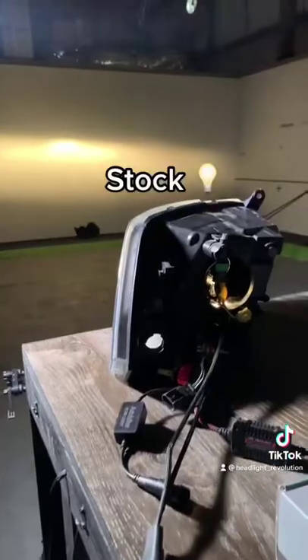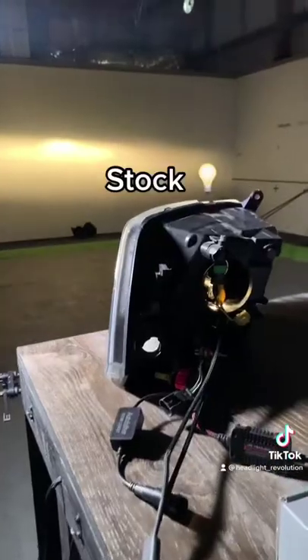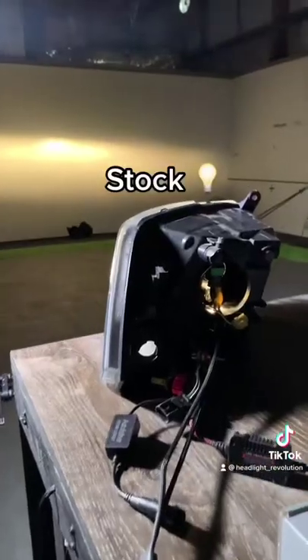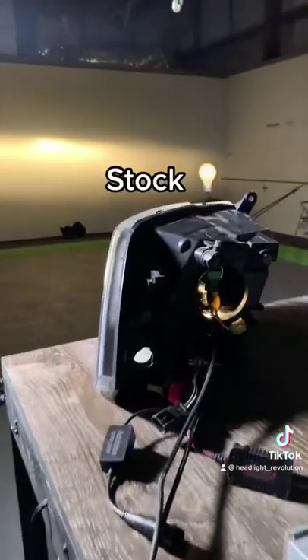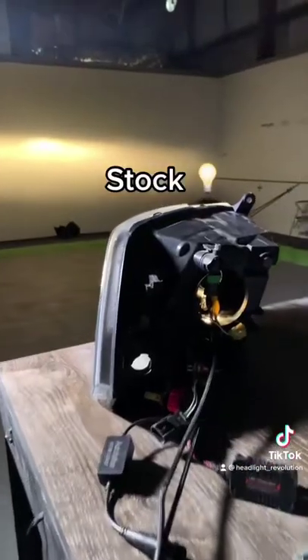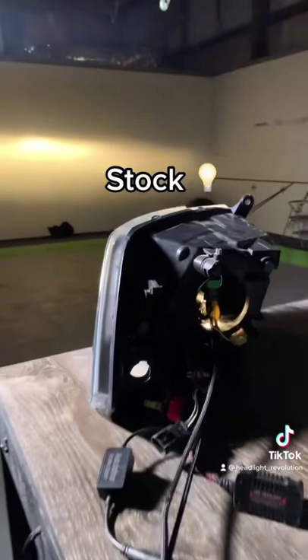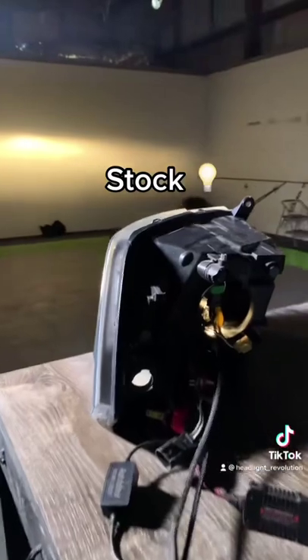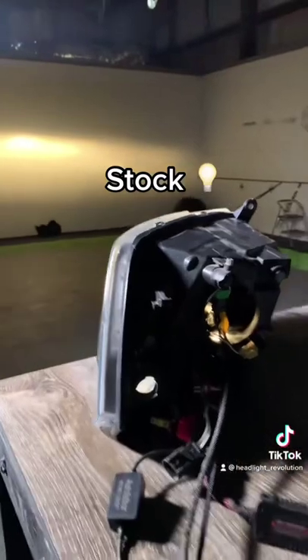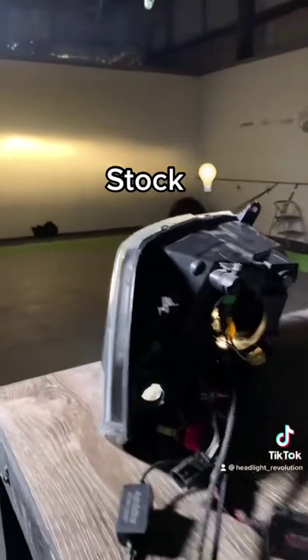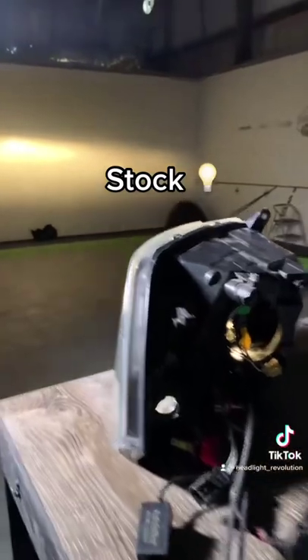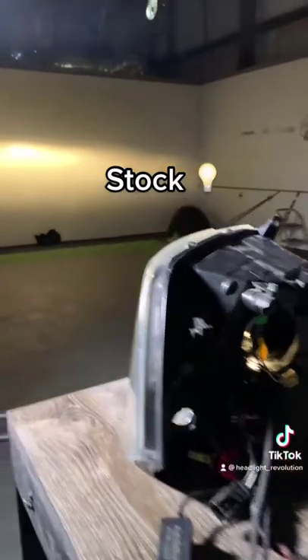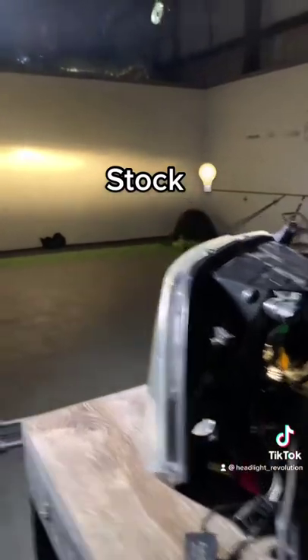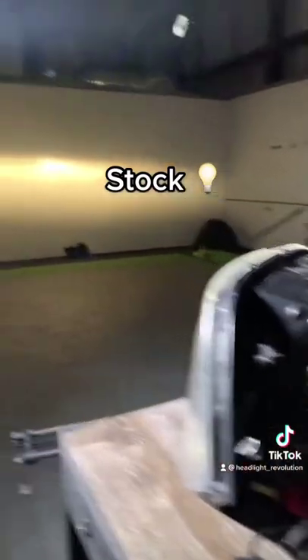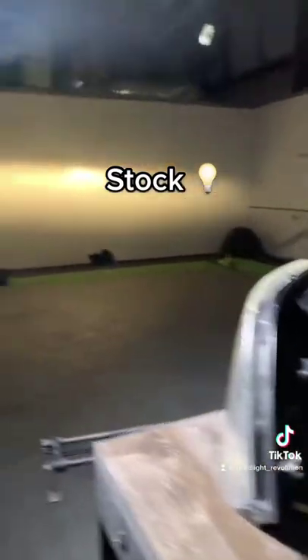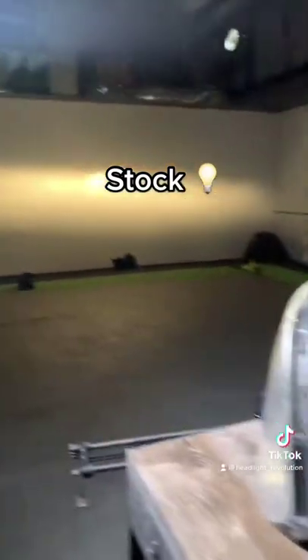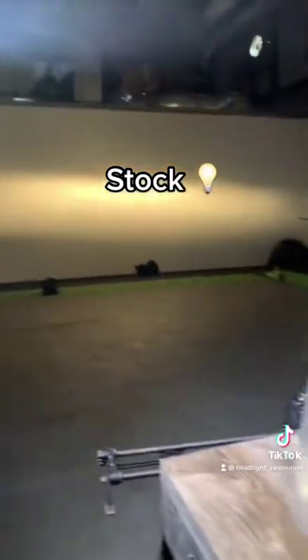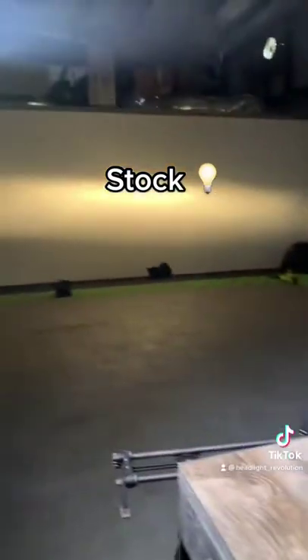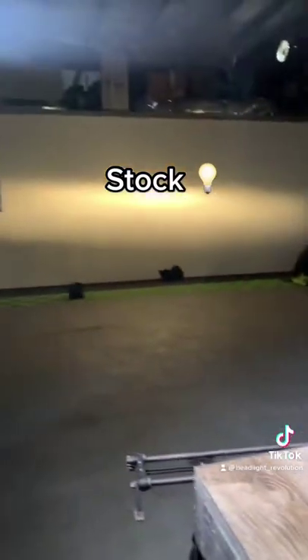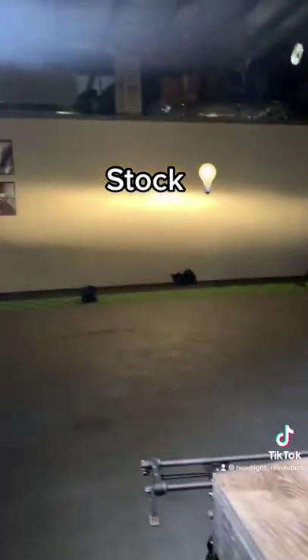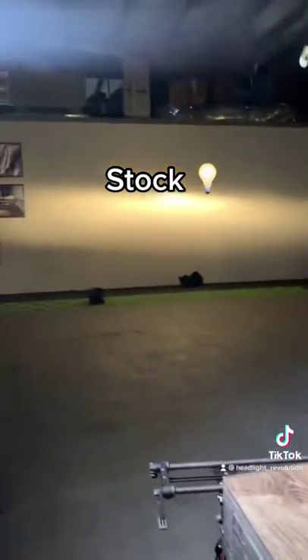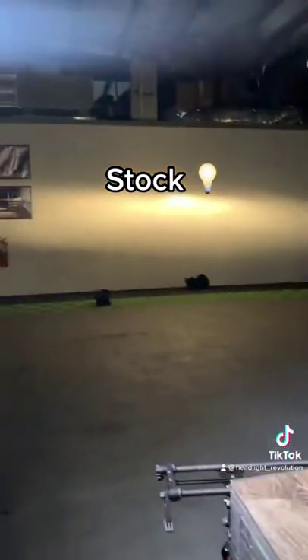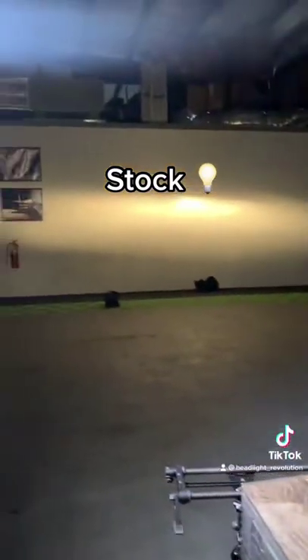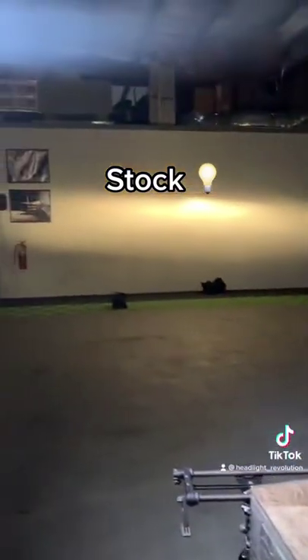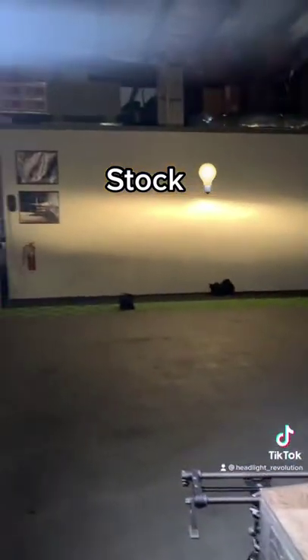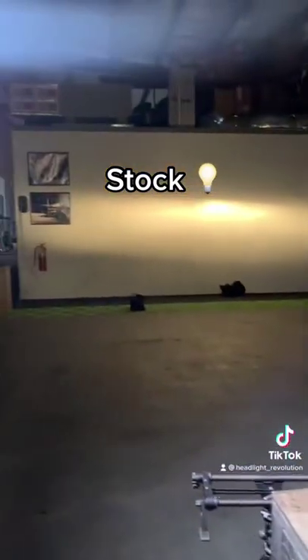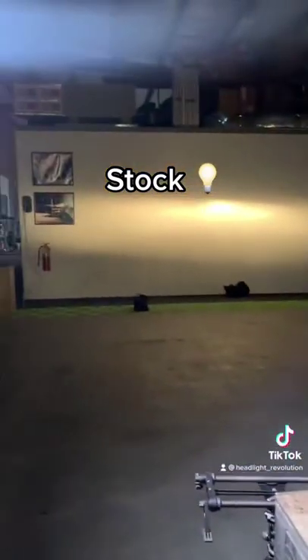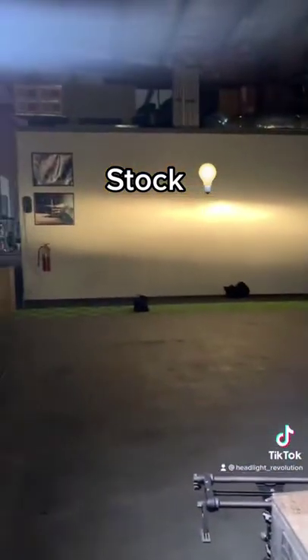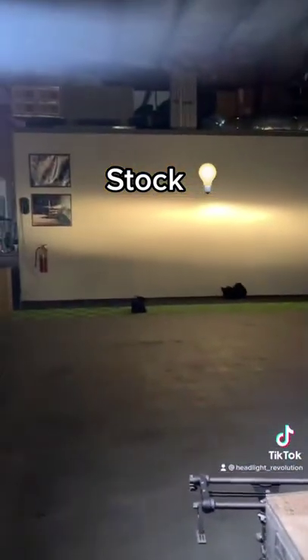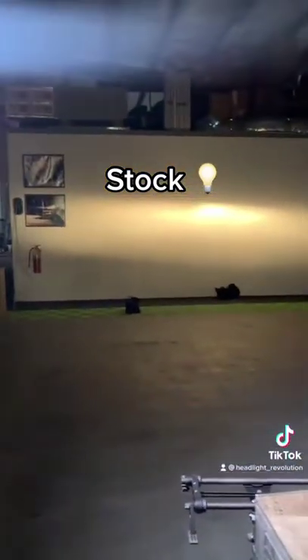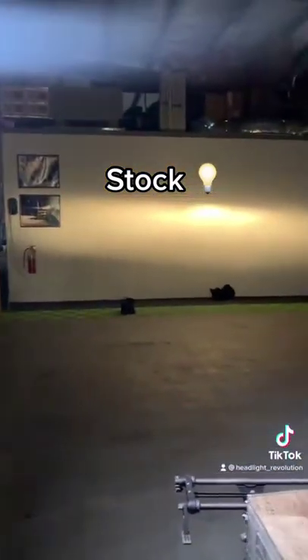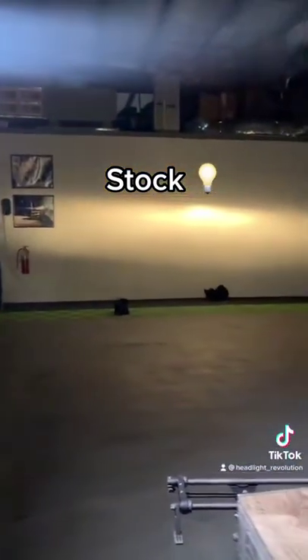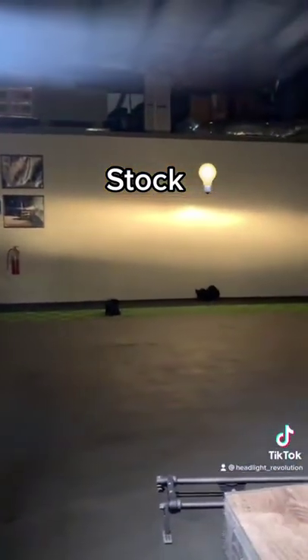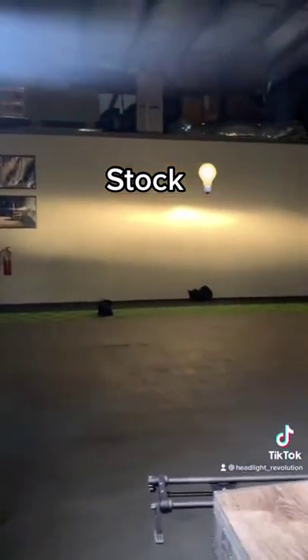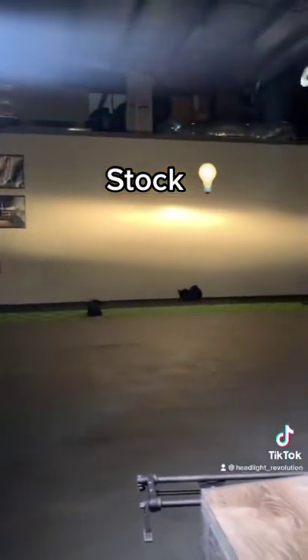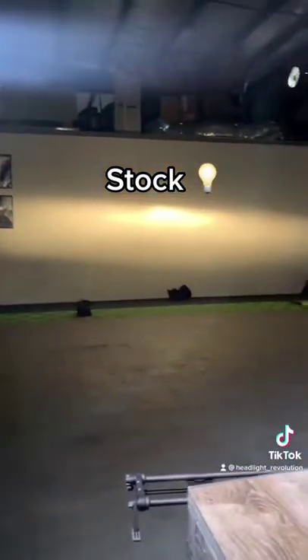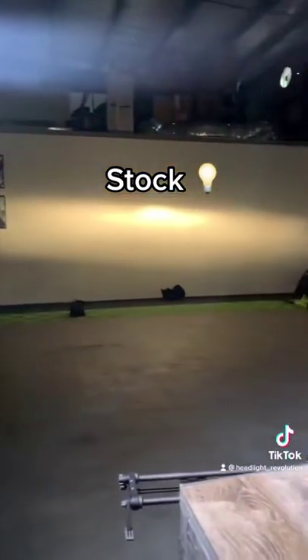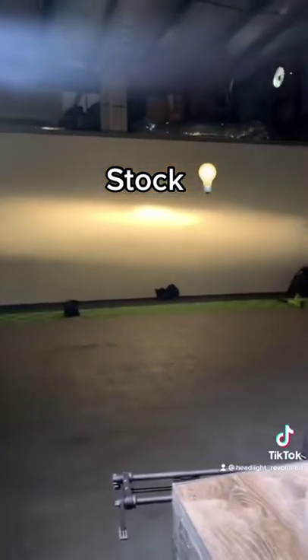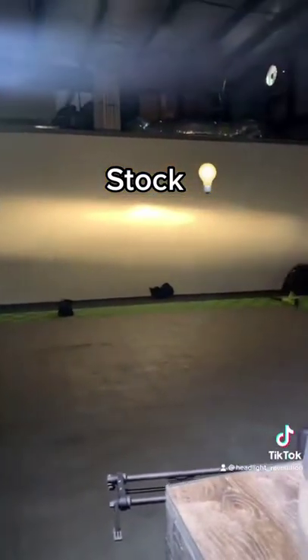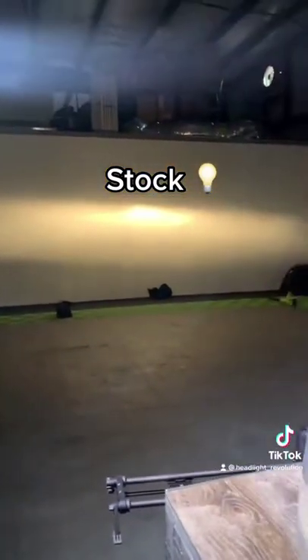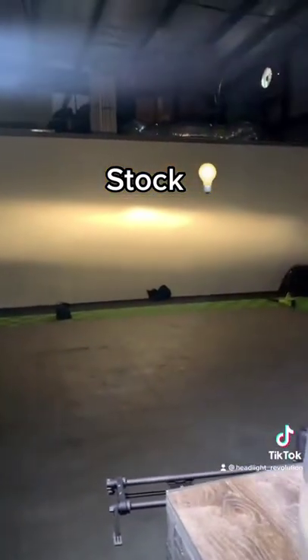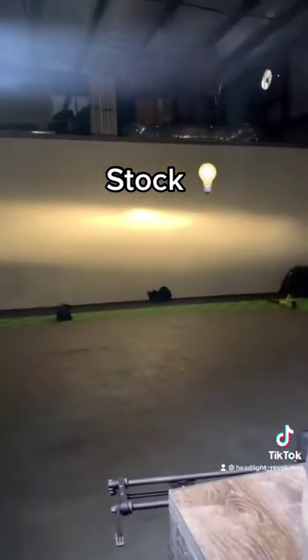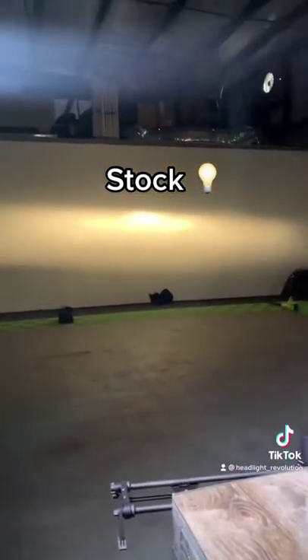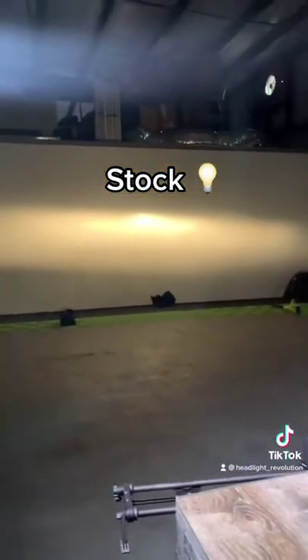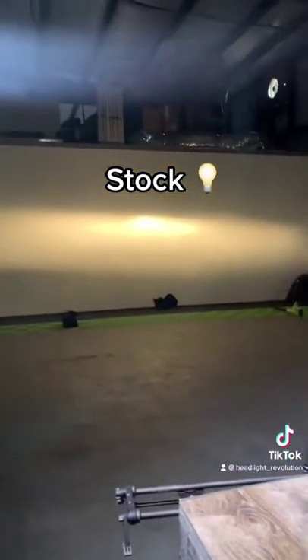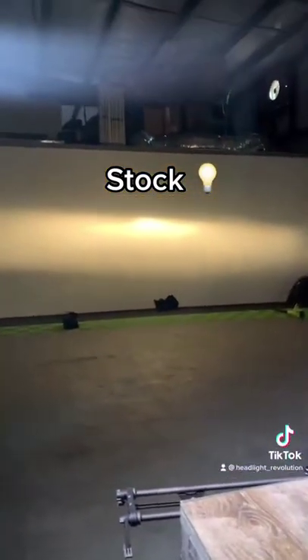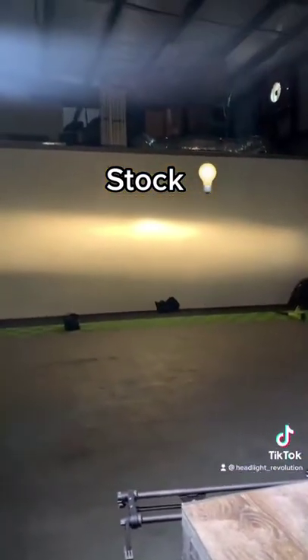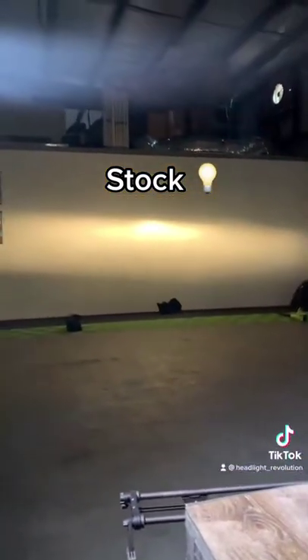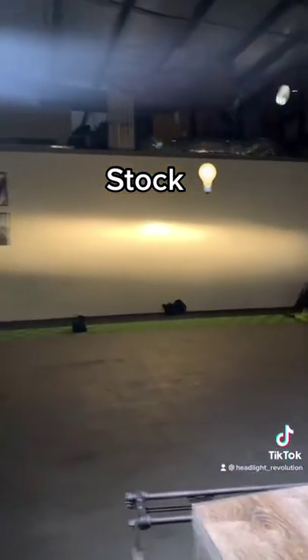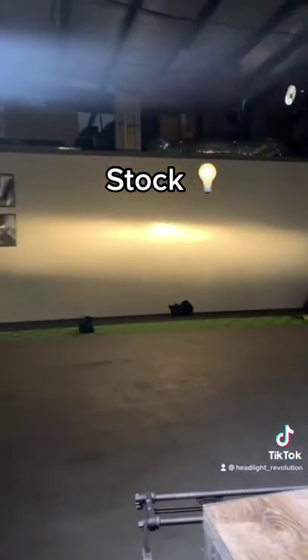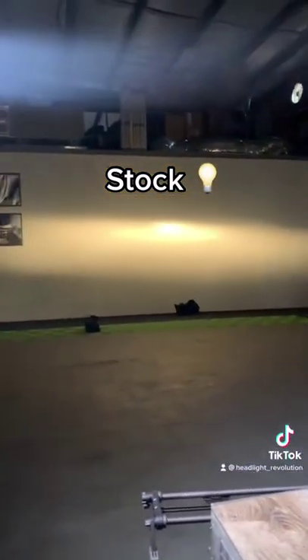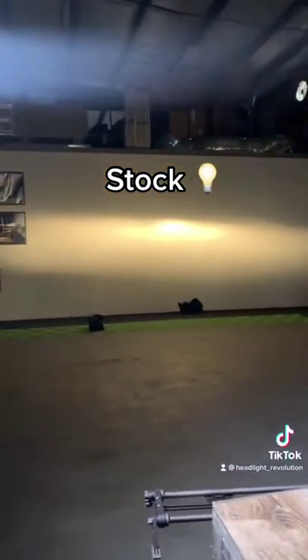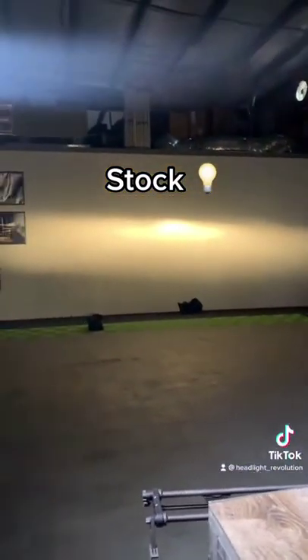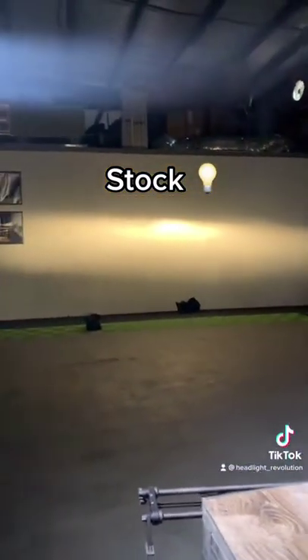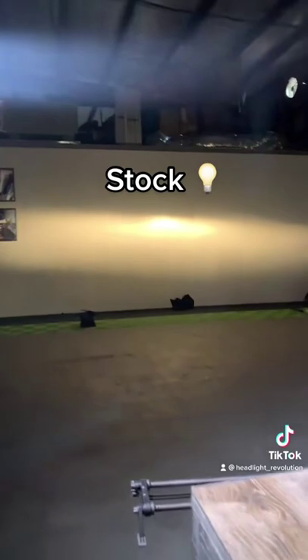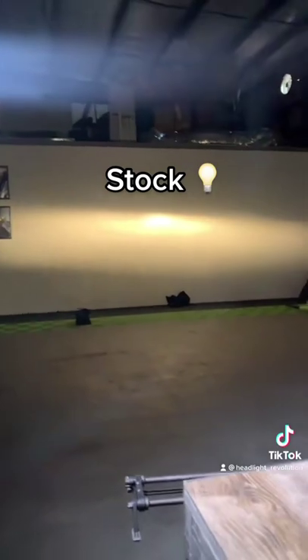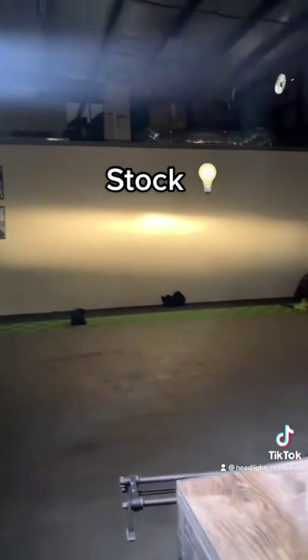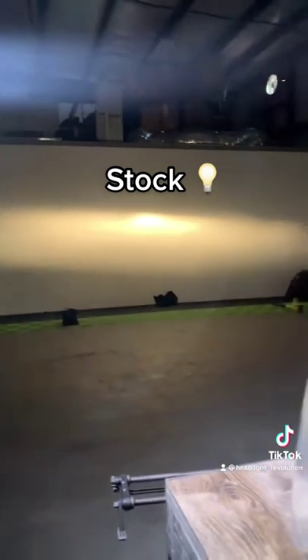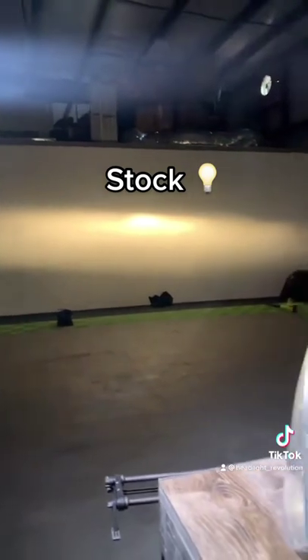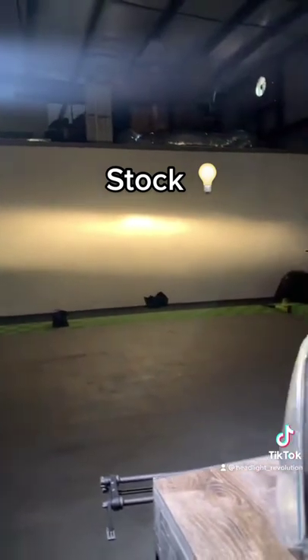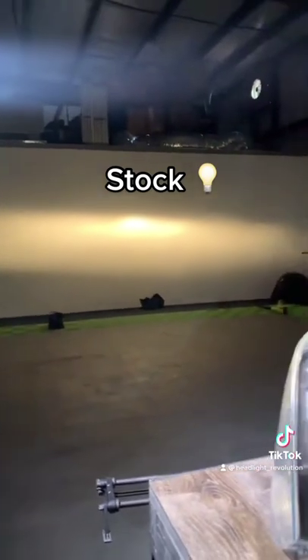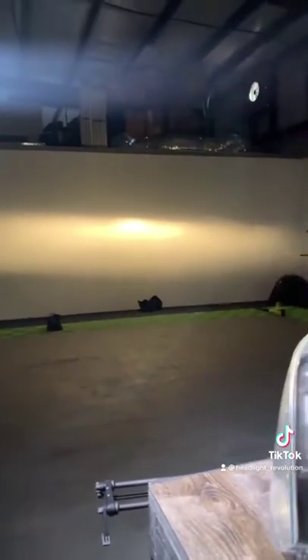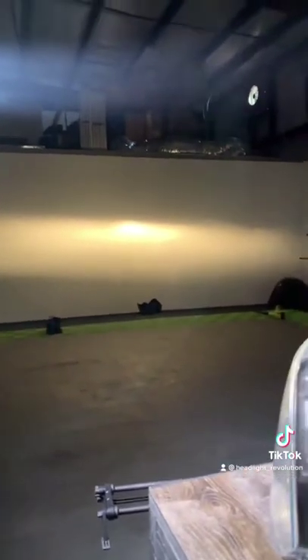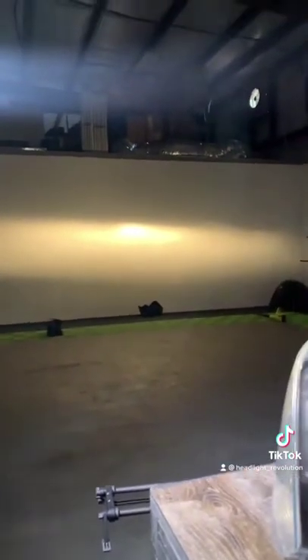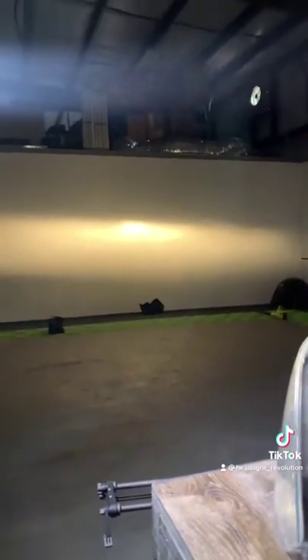Alright, so here we have the stock bulb. As you can tell, nothing impressive, nothing to write home about. Let's do the LED bulb from Amazon.